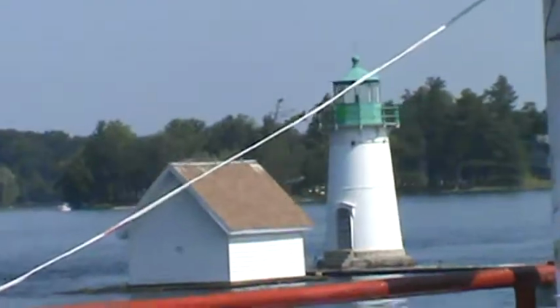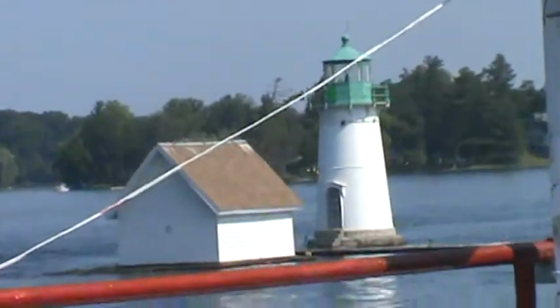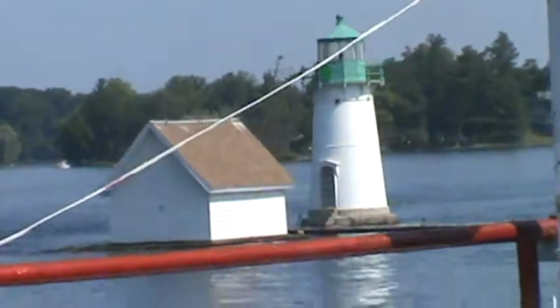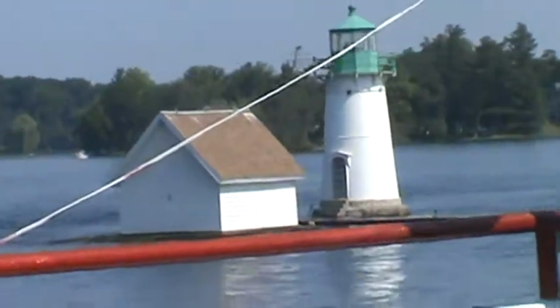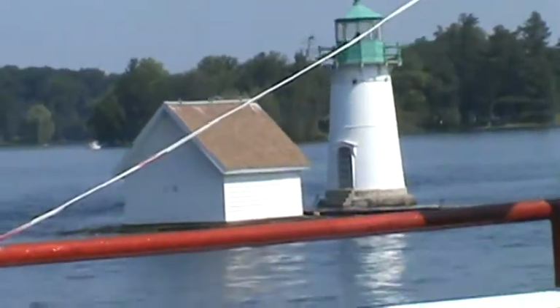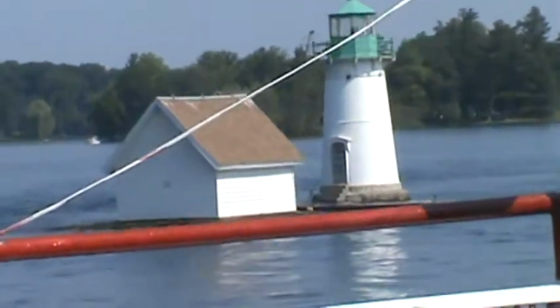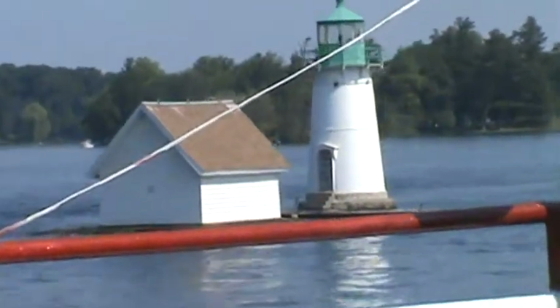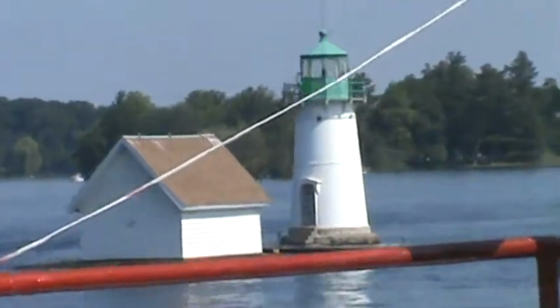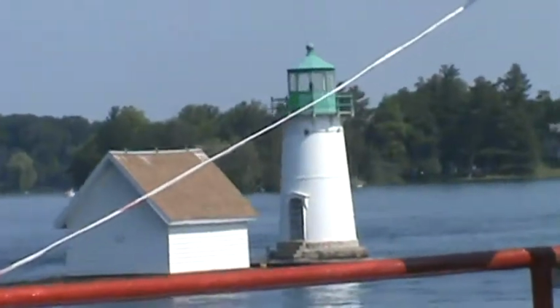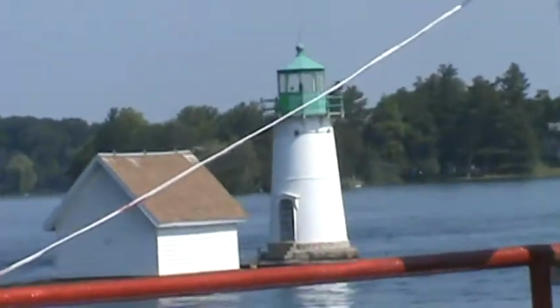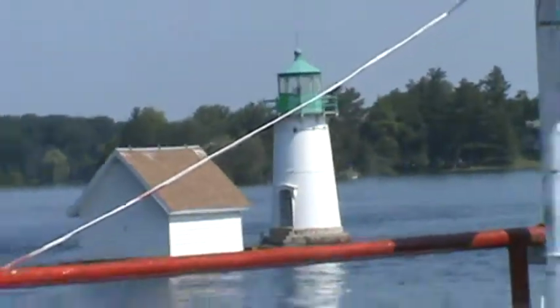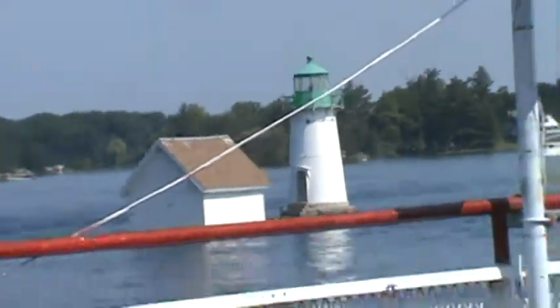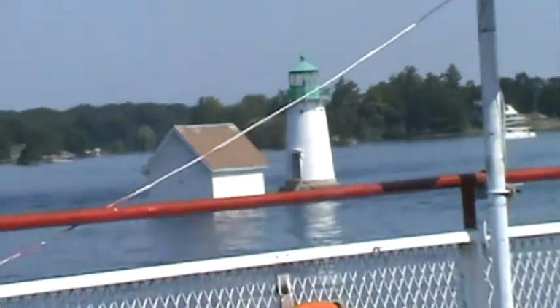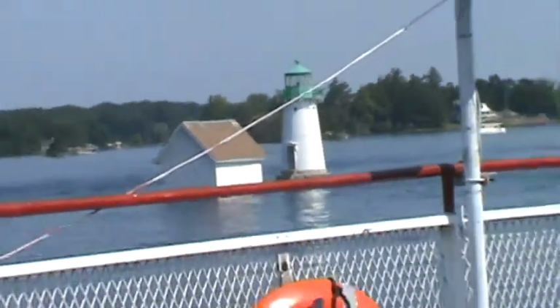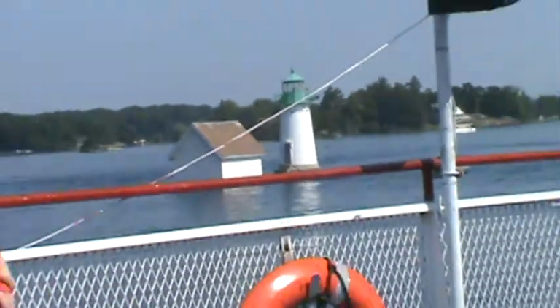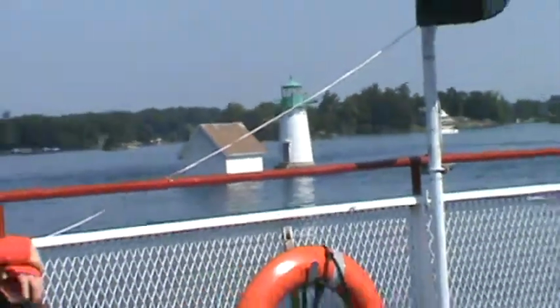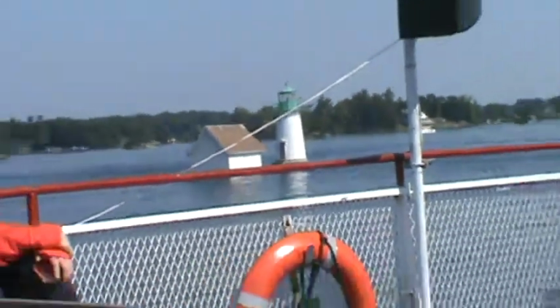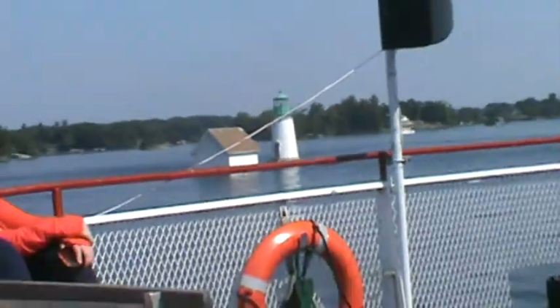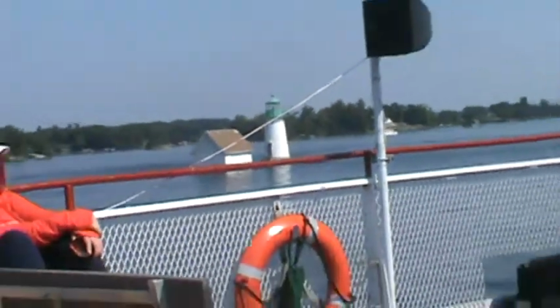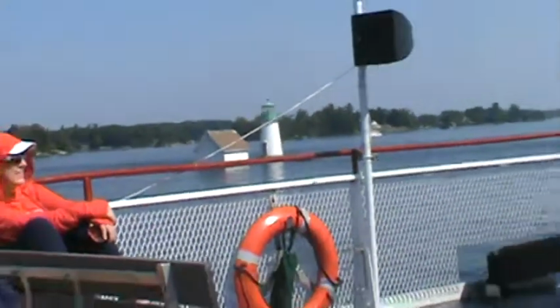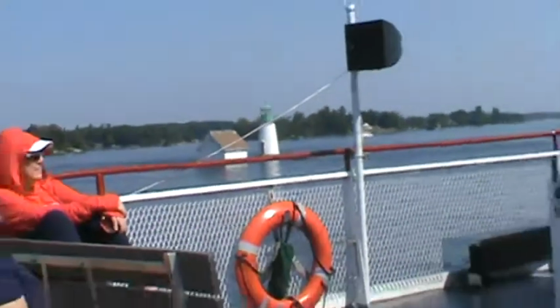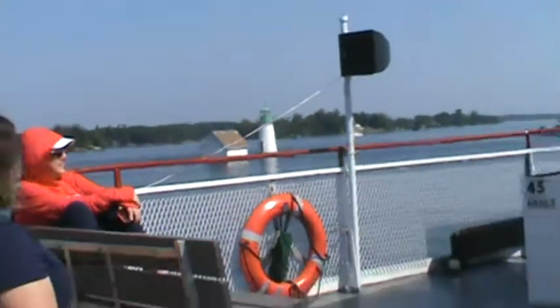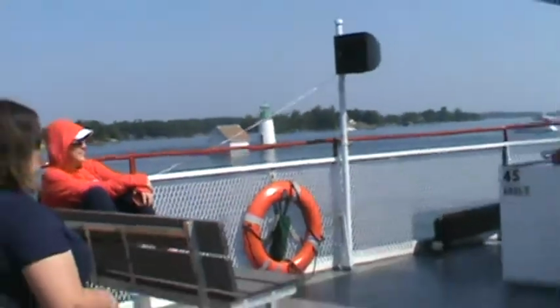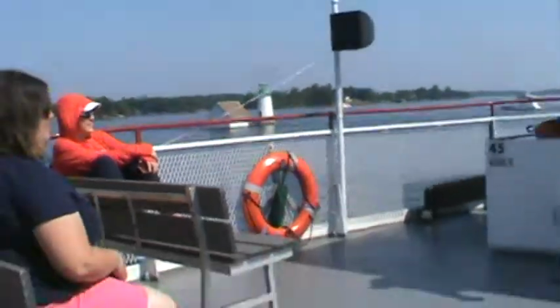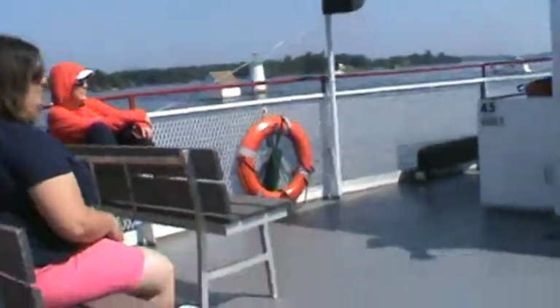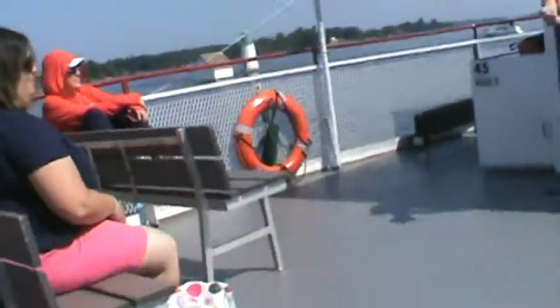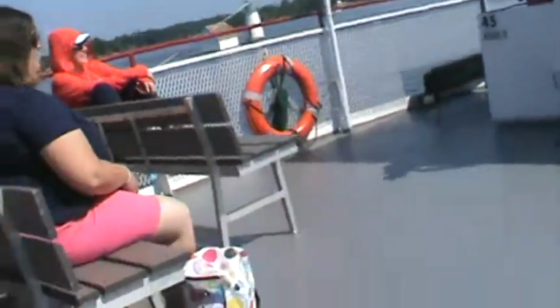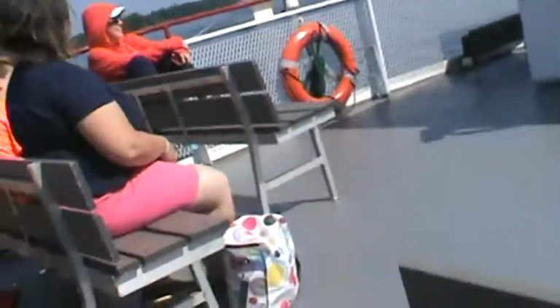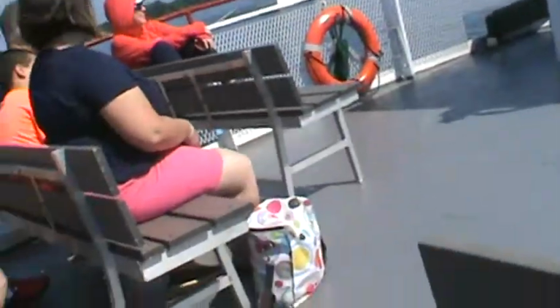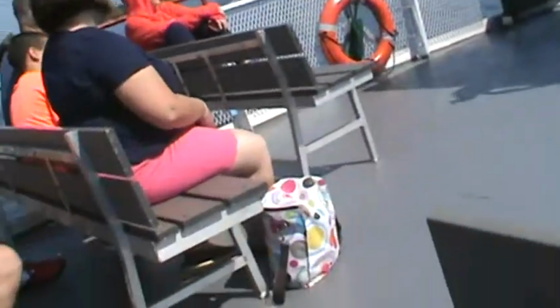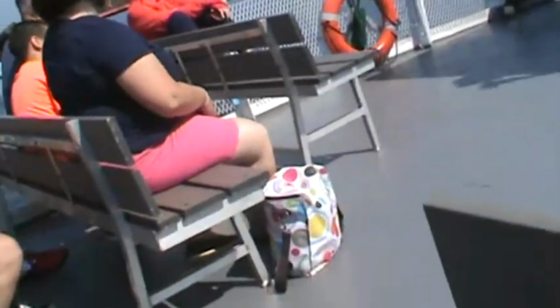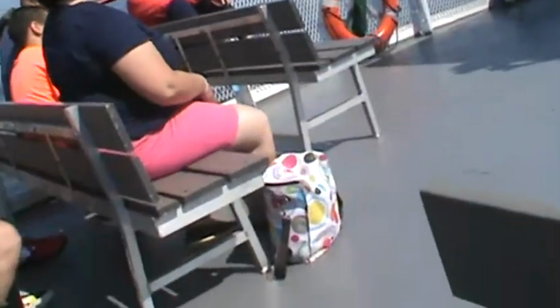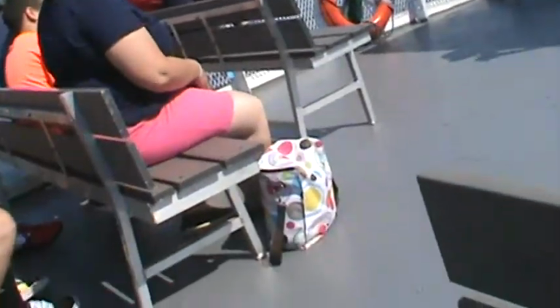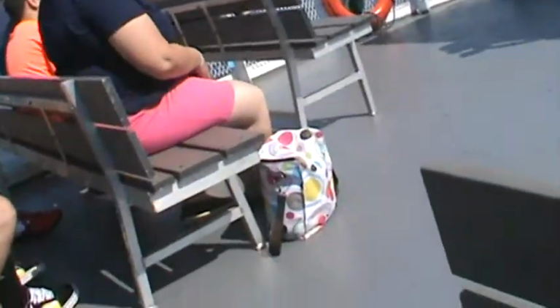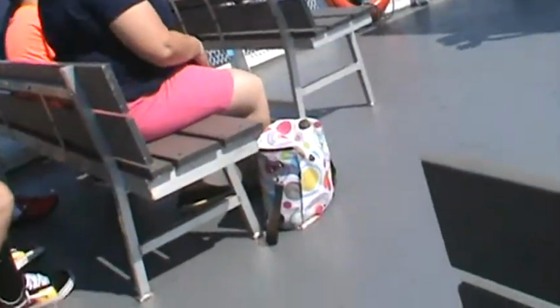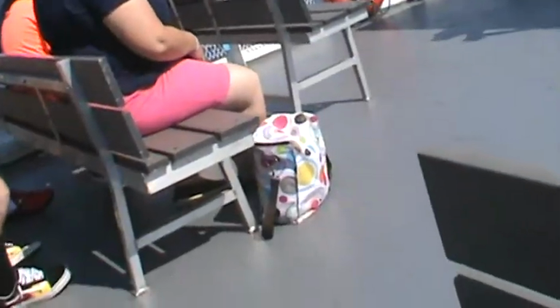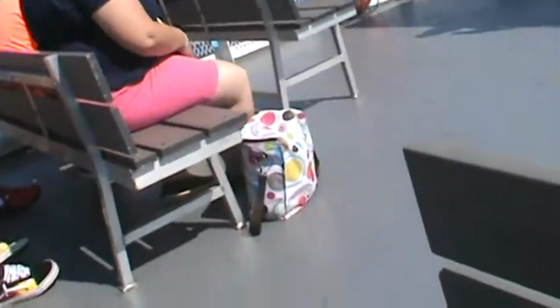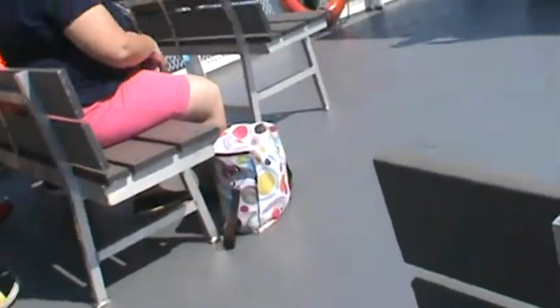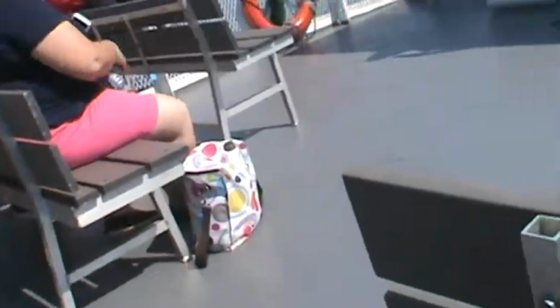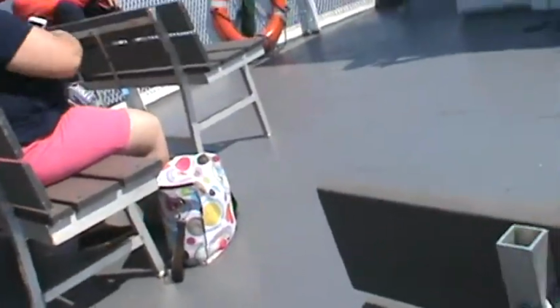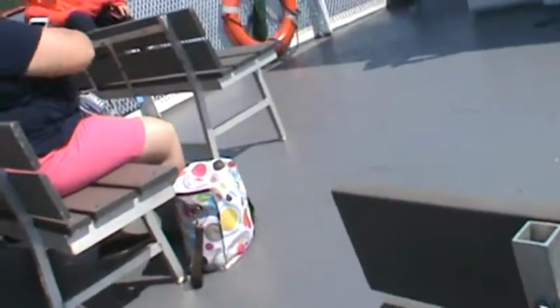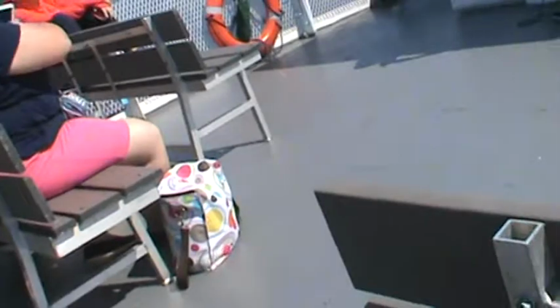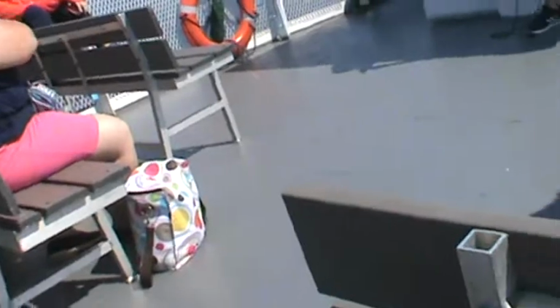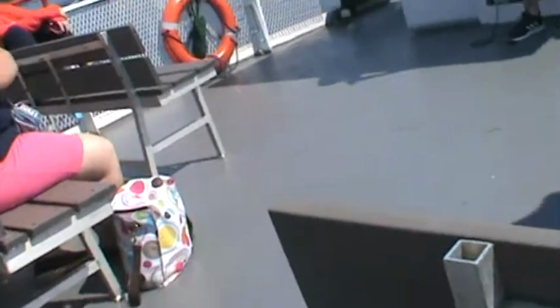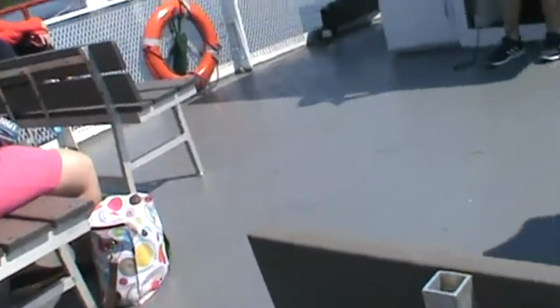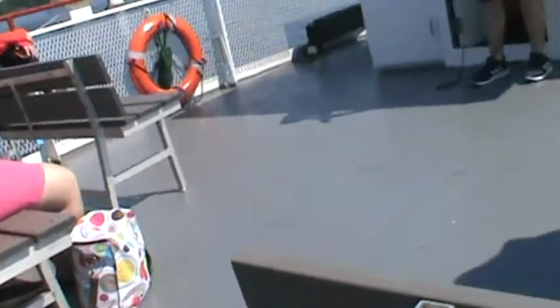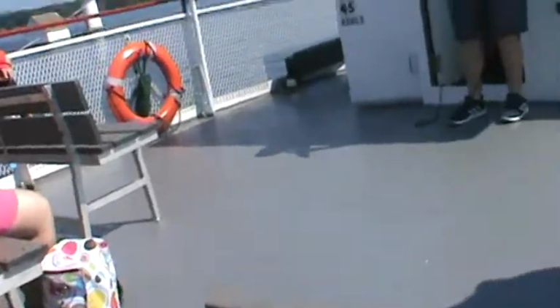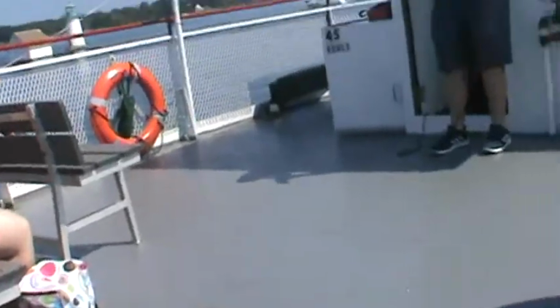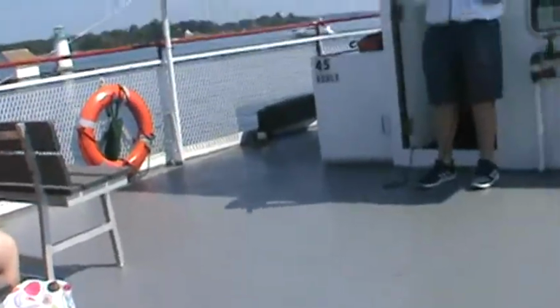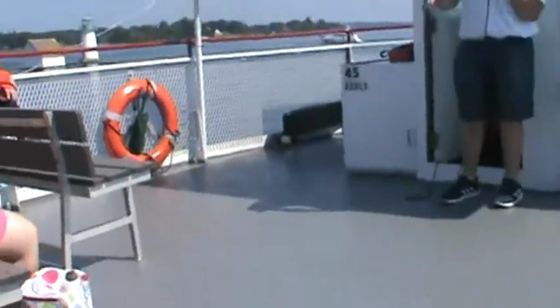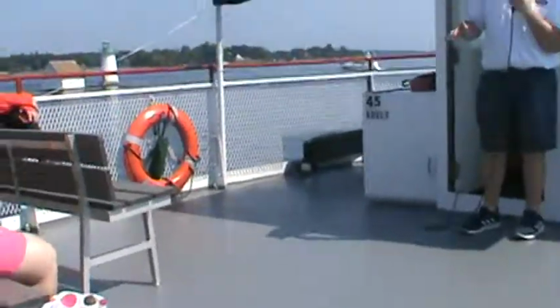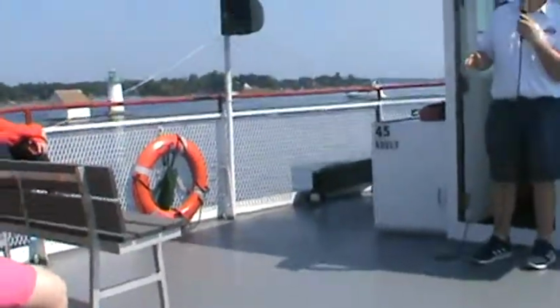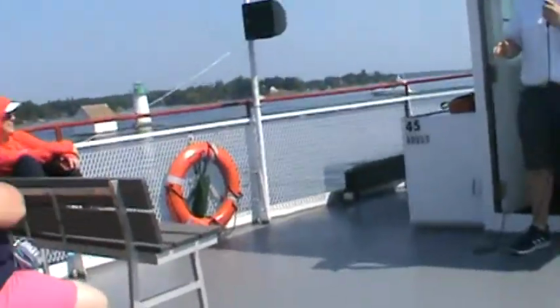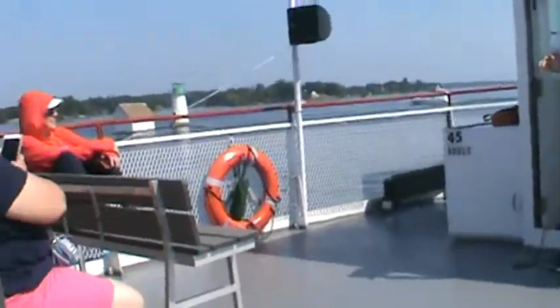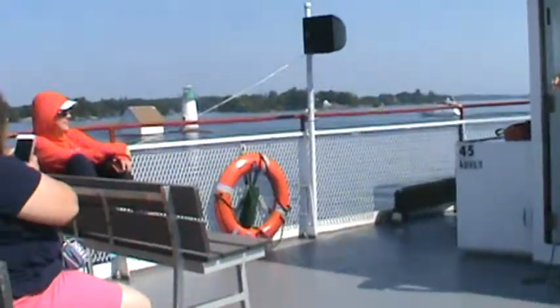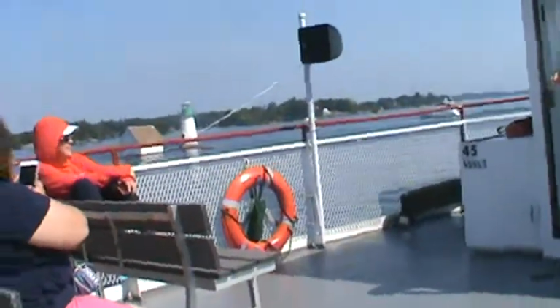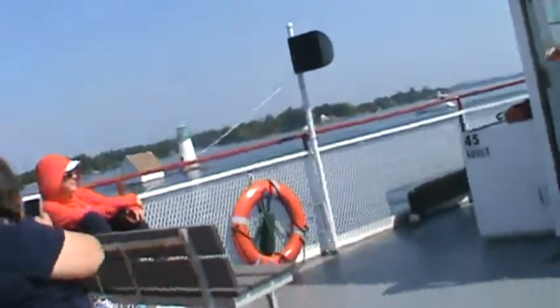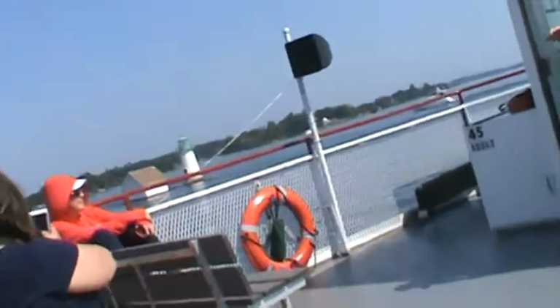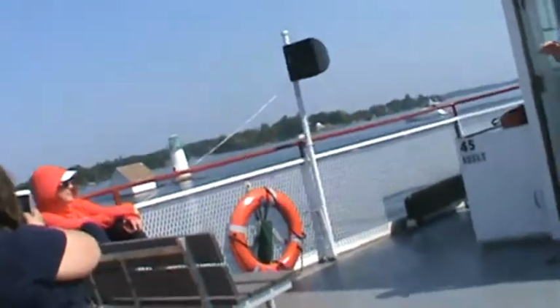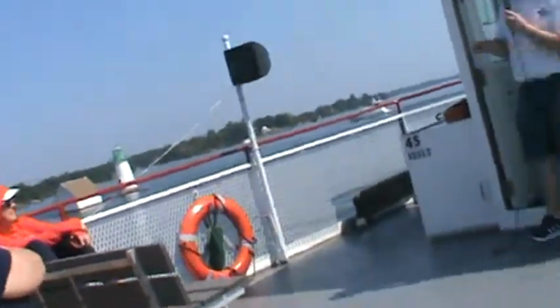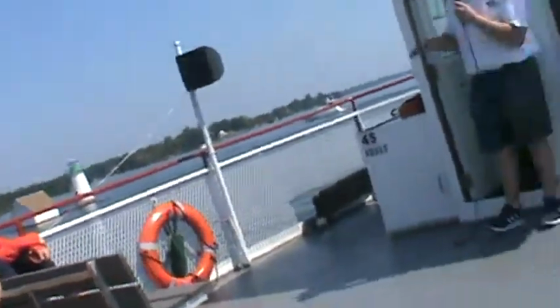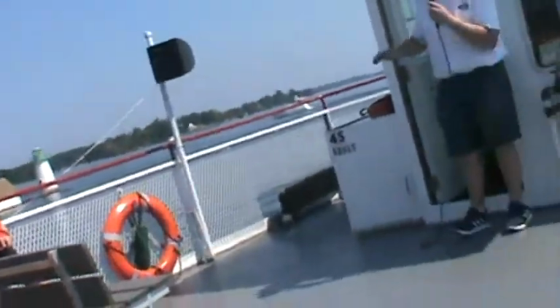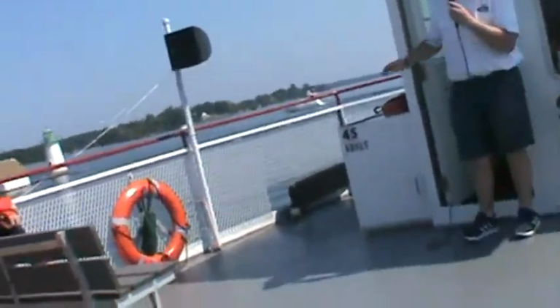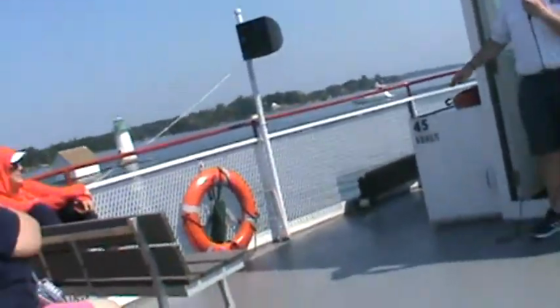Life jackets are located in the big white boxes at the front of the boat on both decks. Luckily, we're not going to need them today, so you can just leave them right where they are.